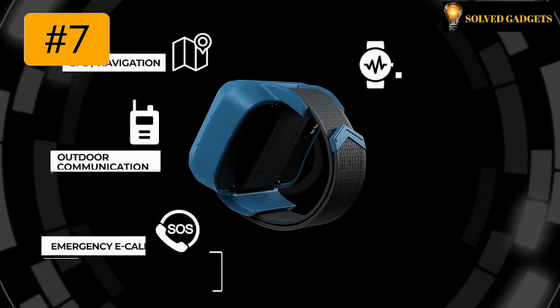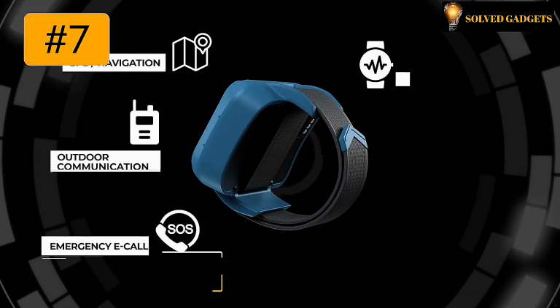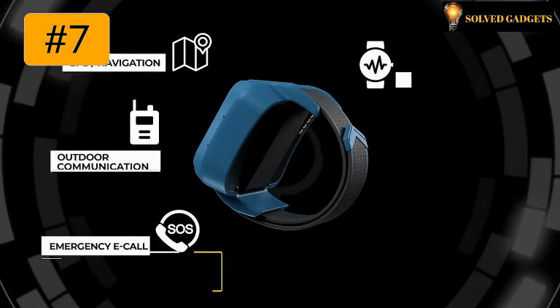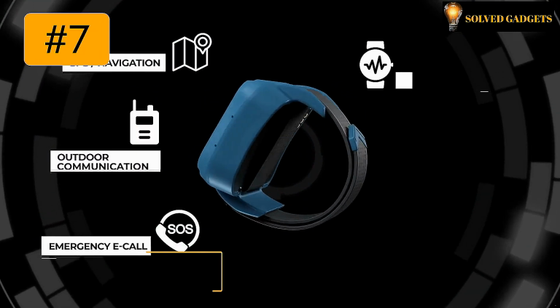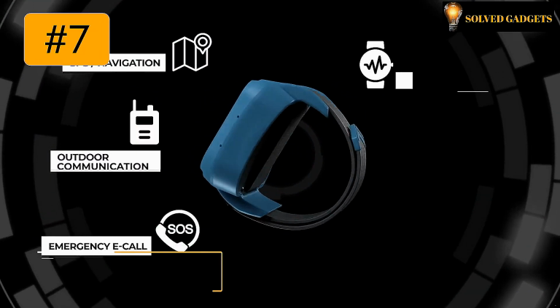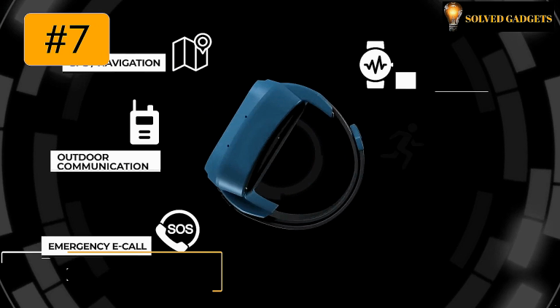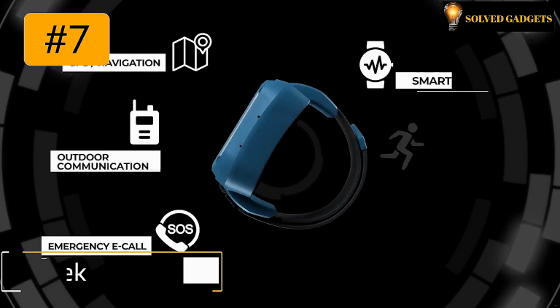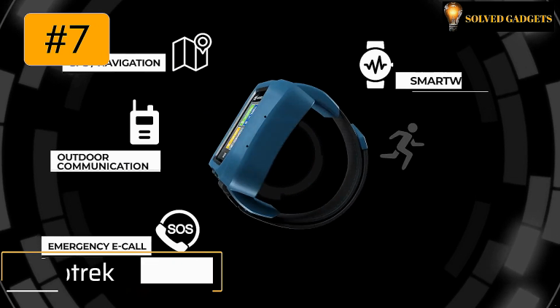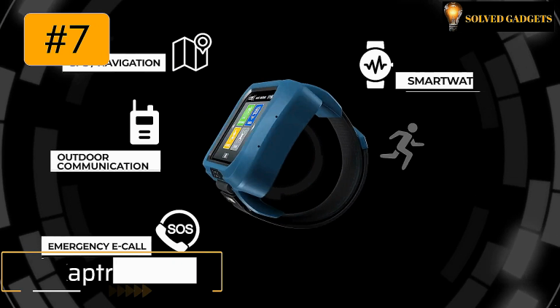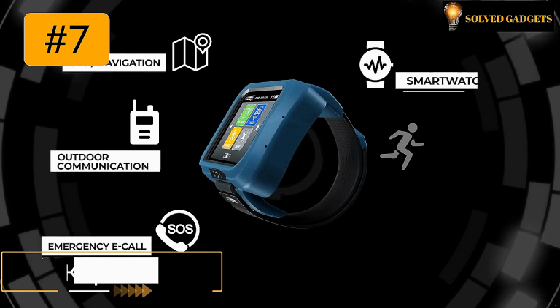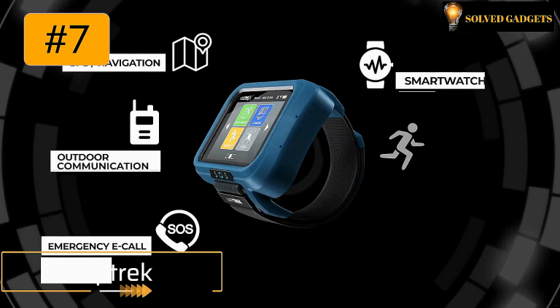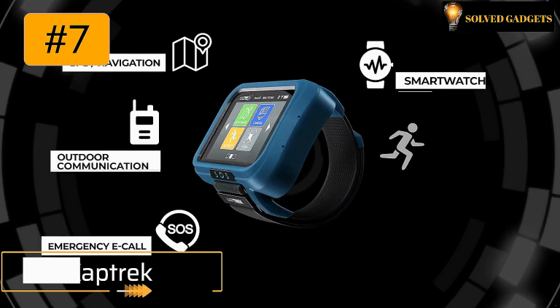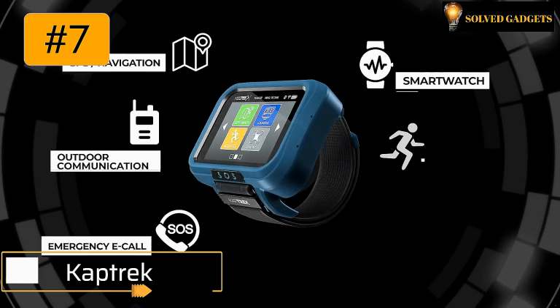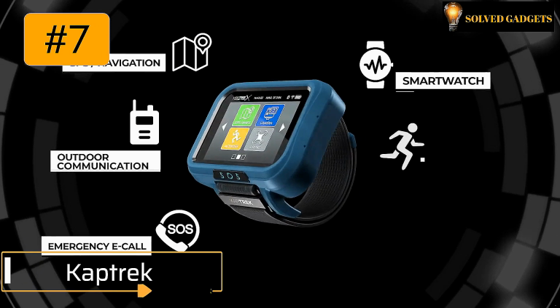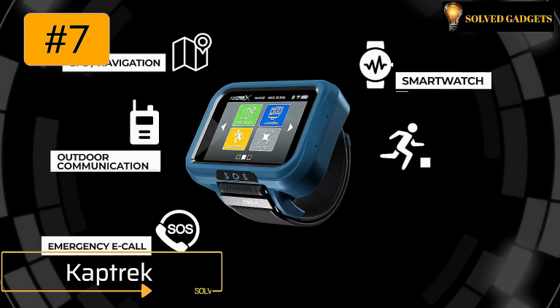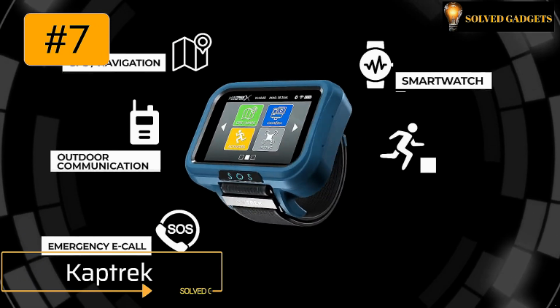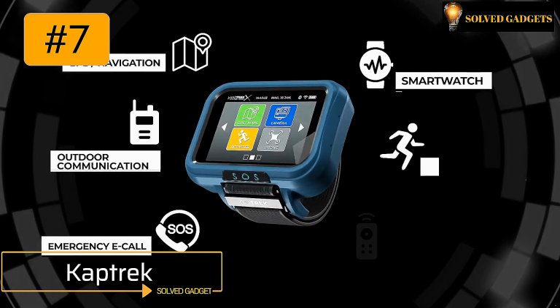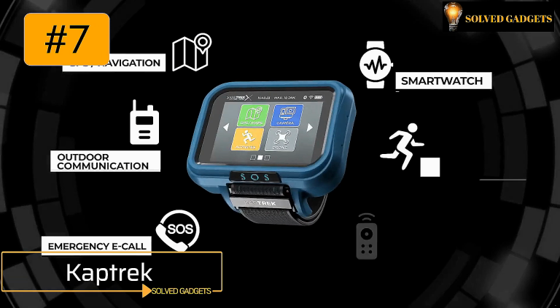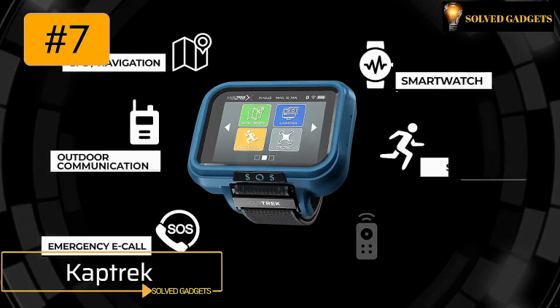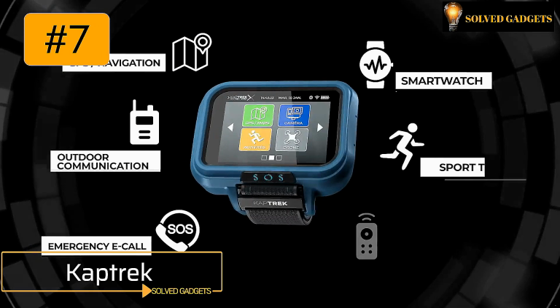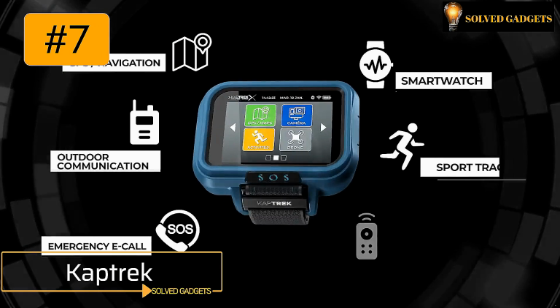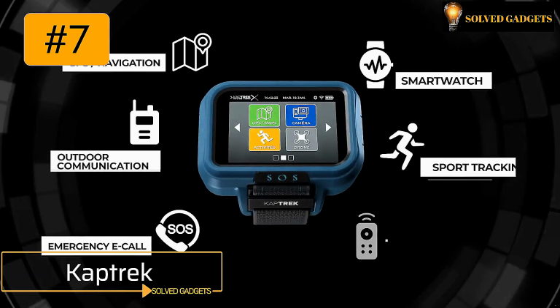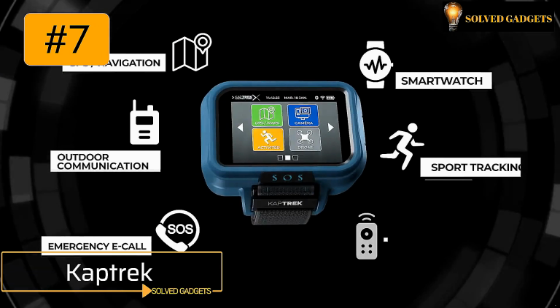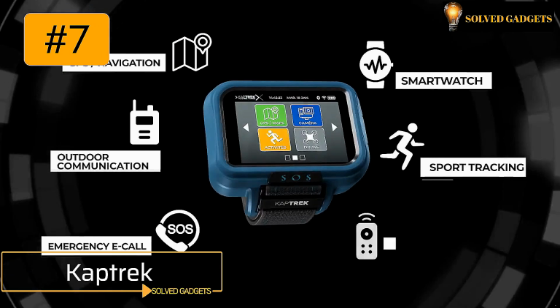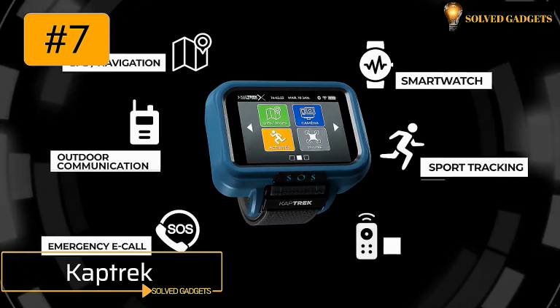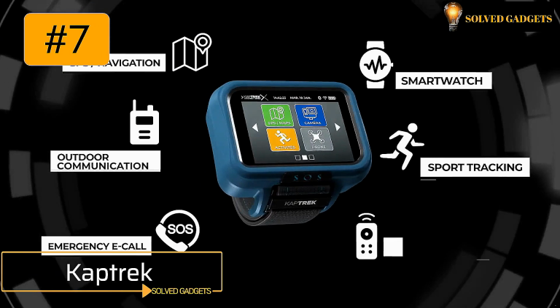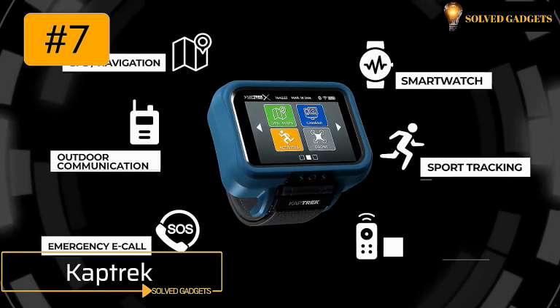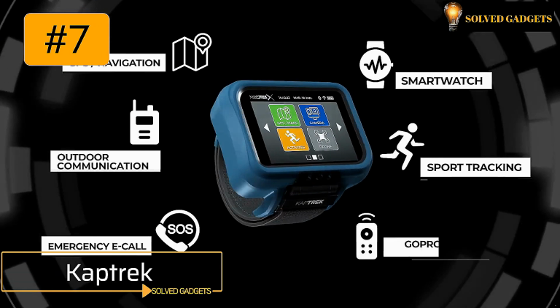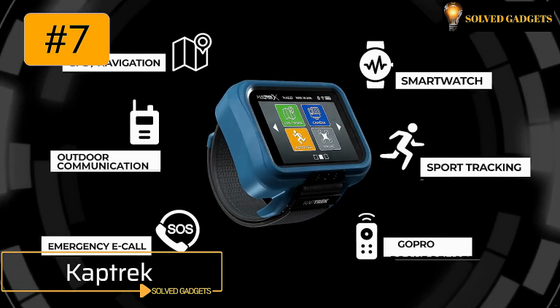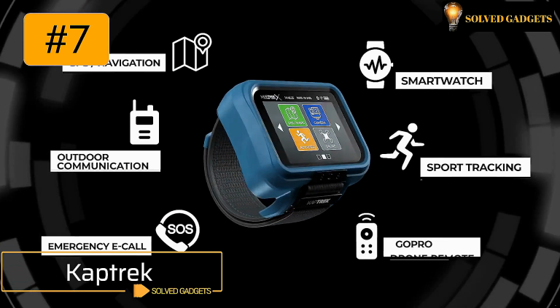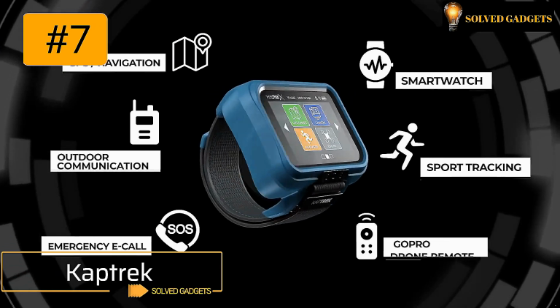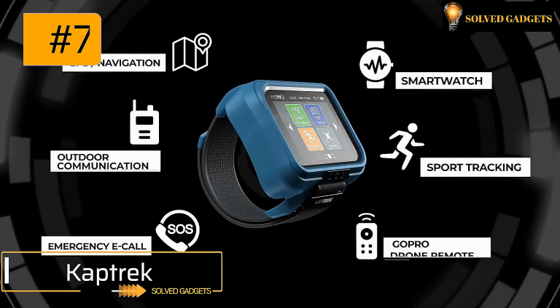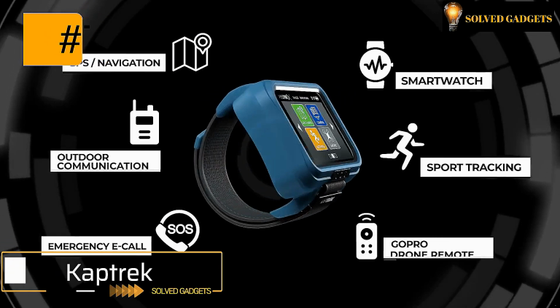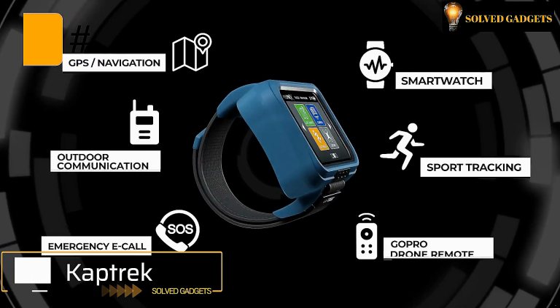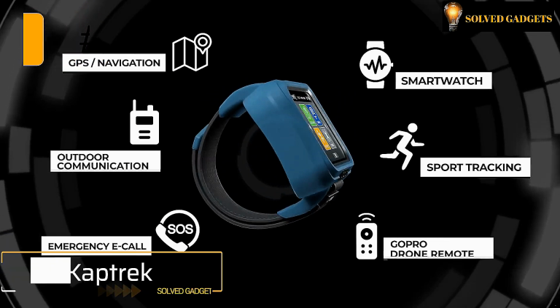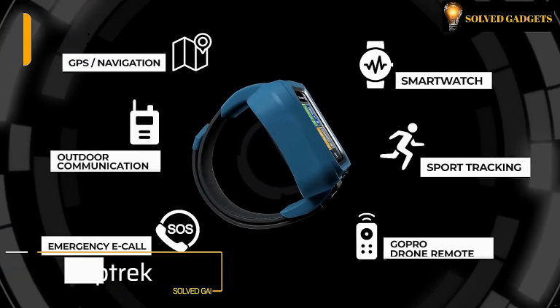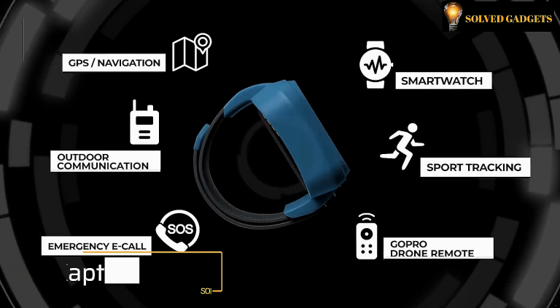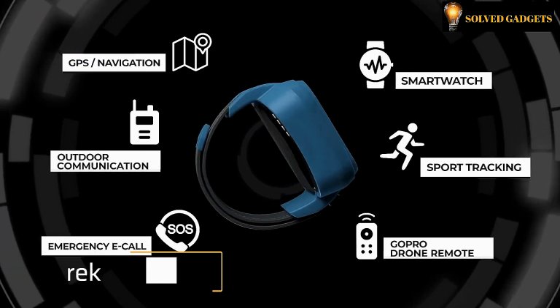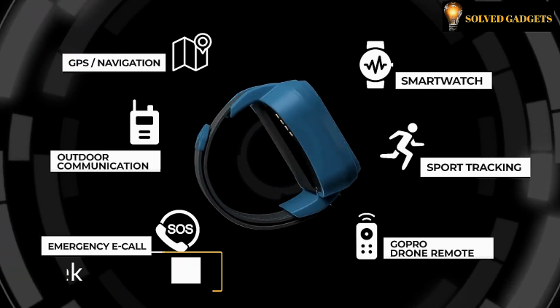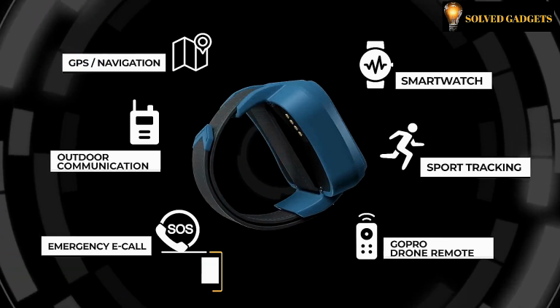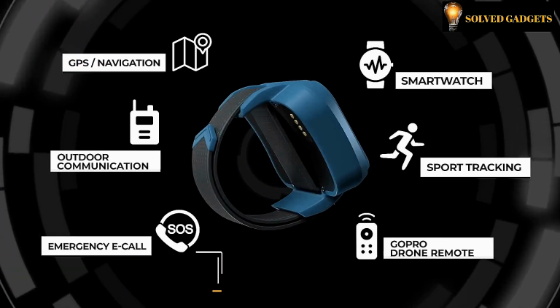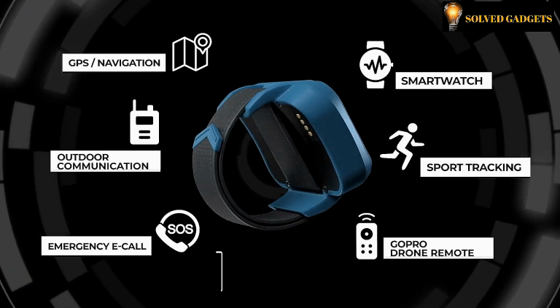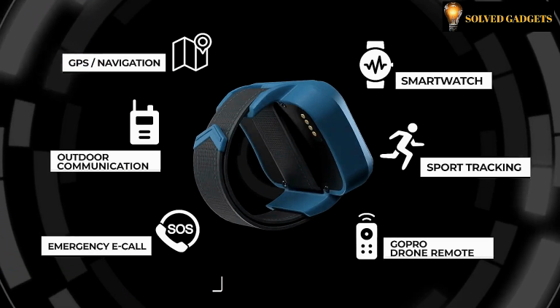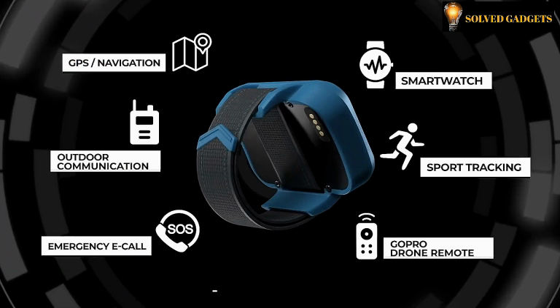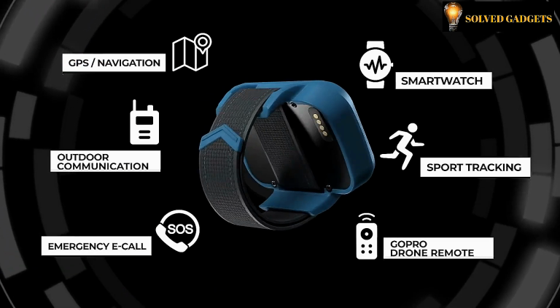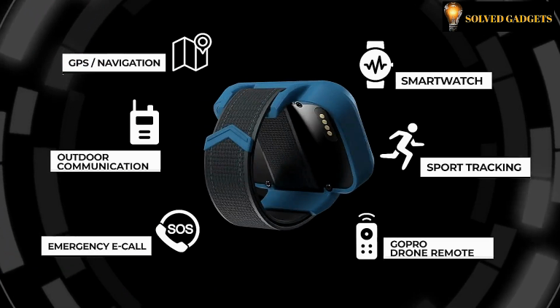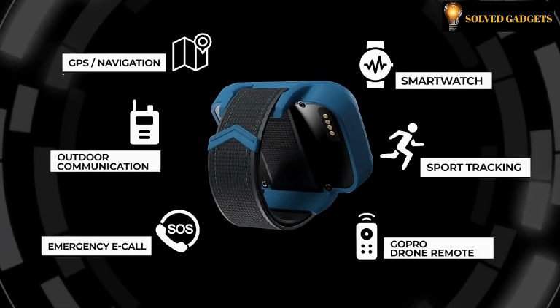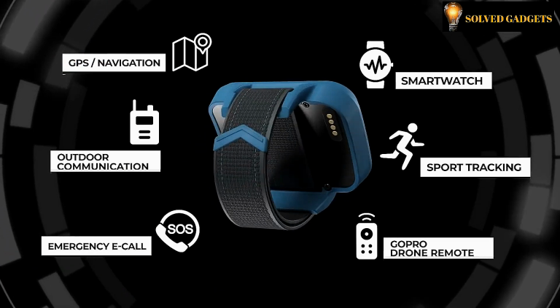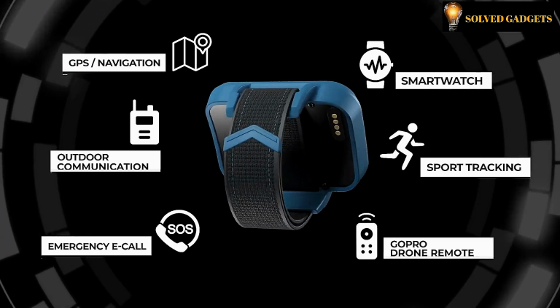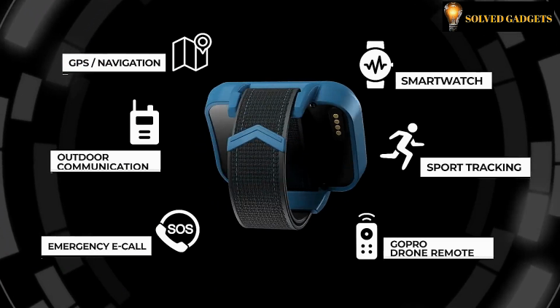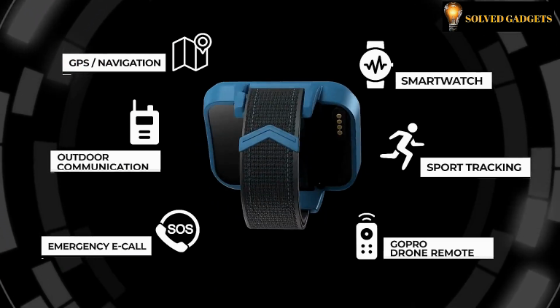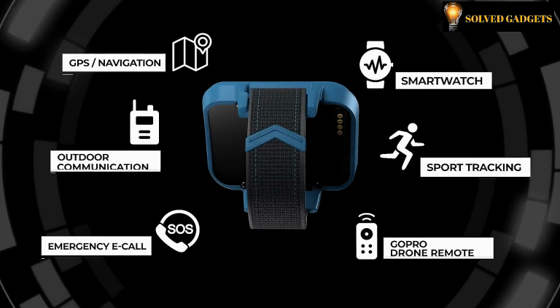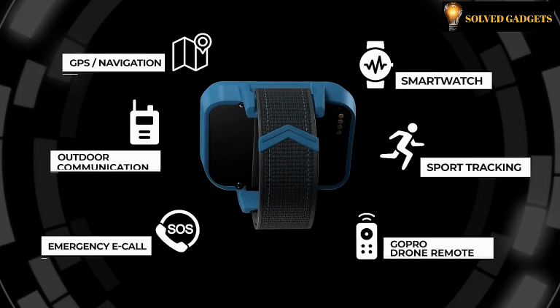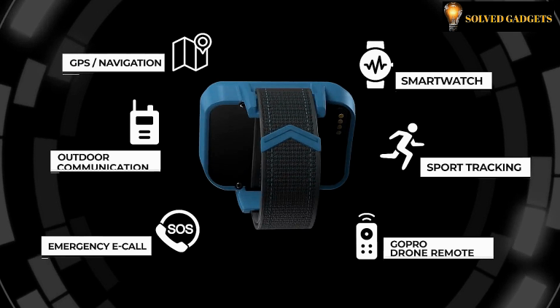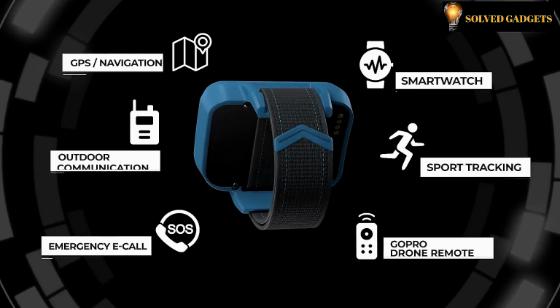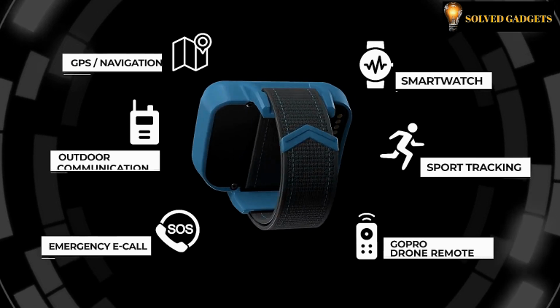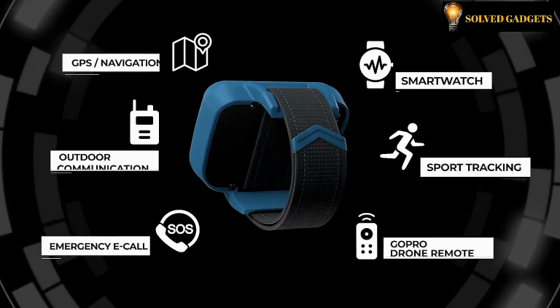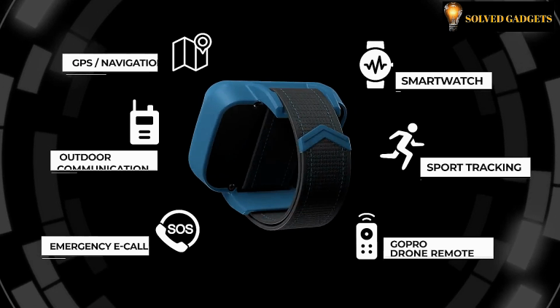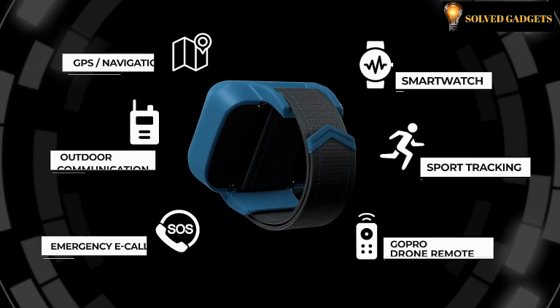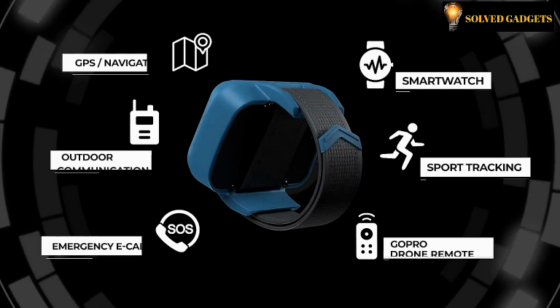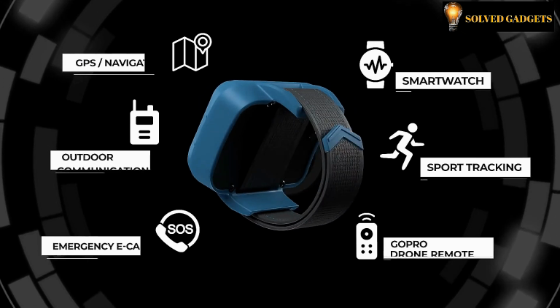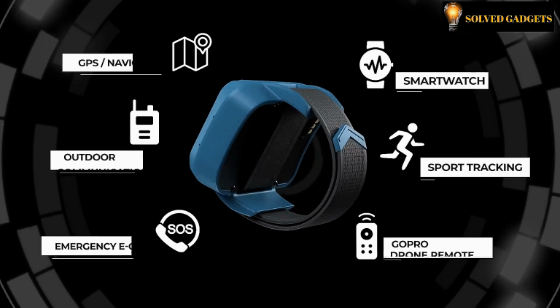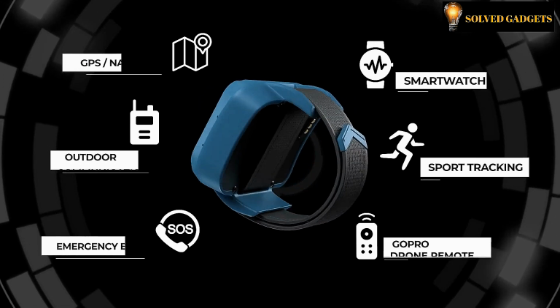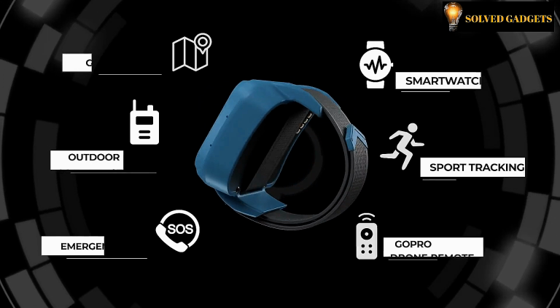TAPTREK — whether you want to unwind, go on an adventure or perform, TAPTREK is the ideal partner for all your outdoor activities.